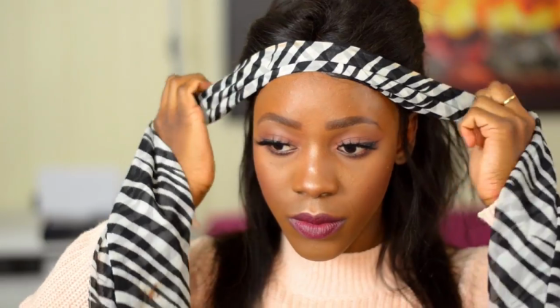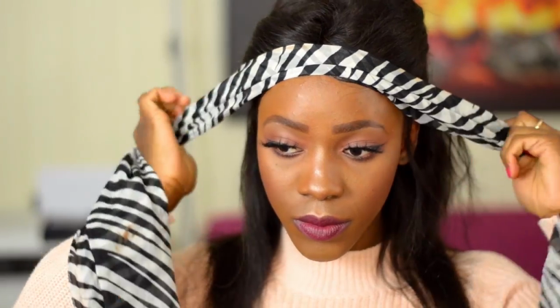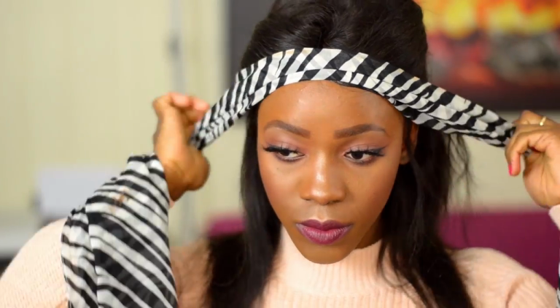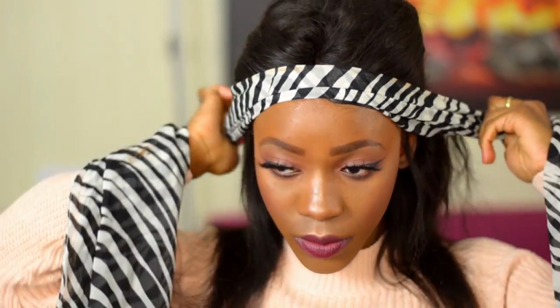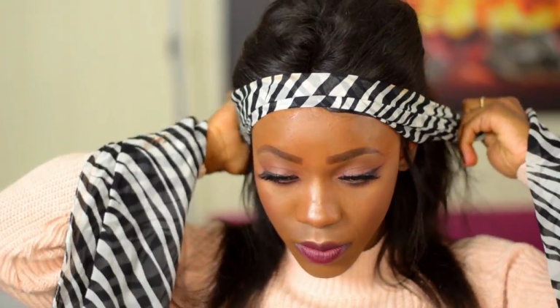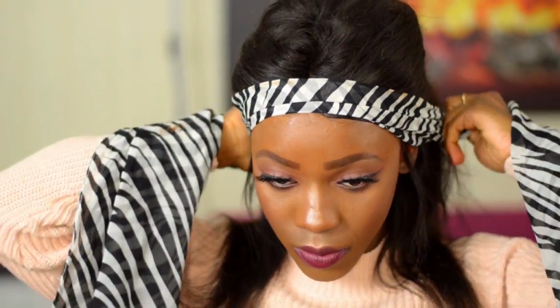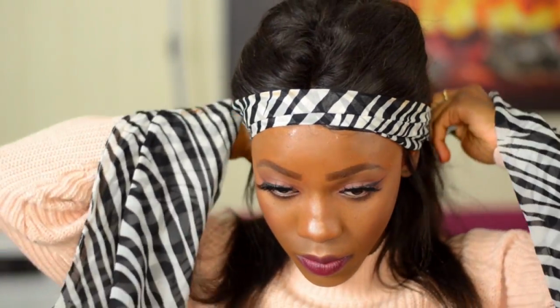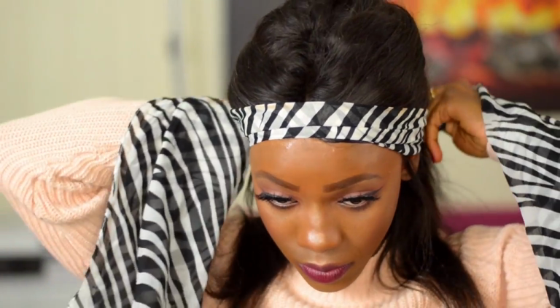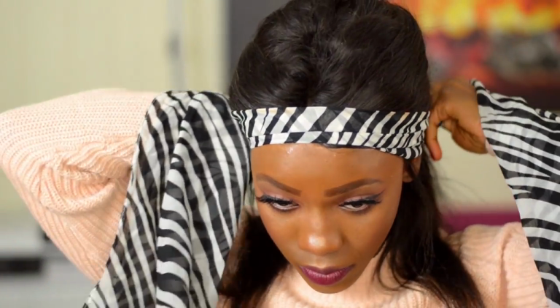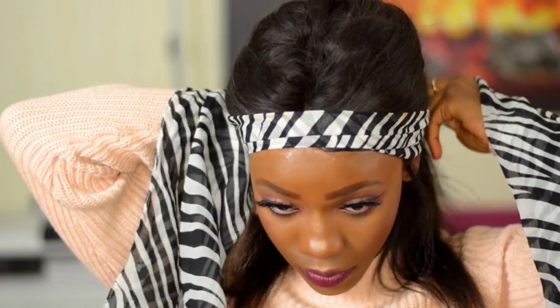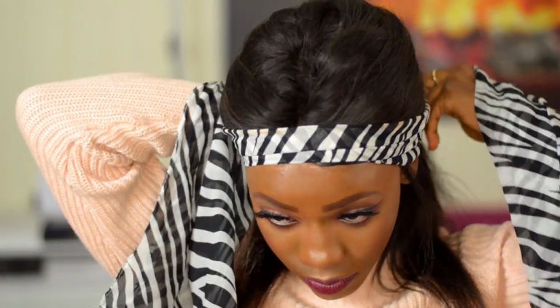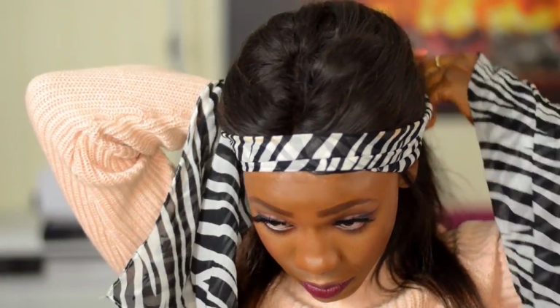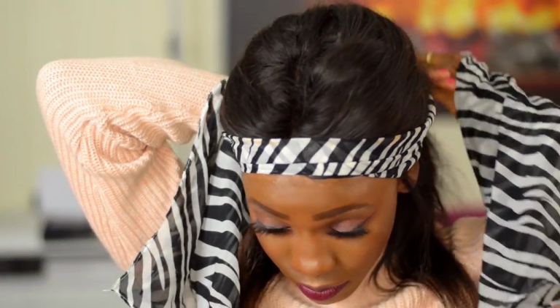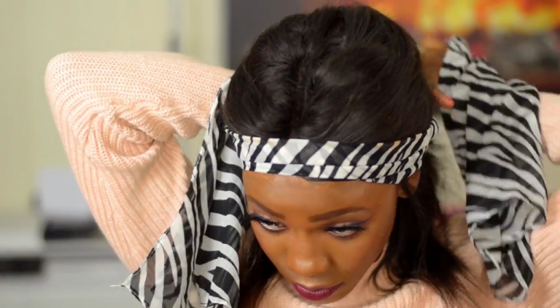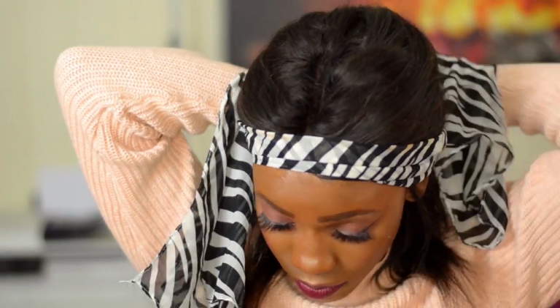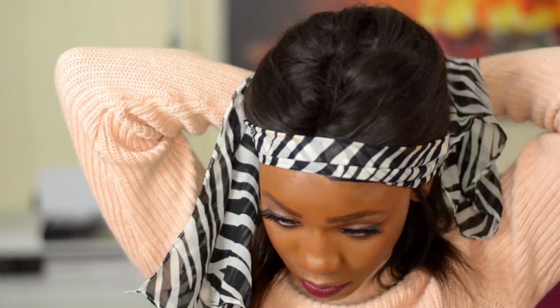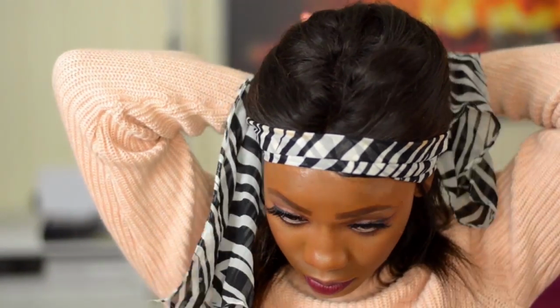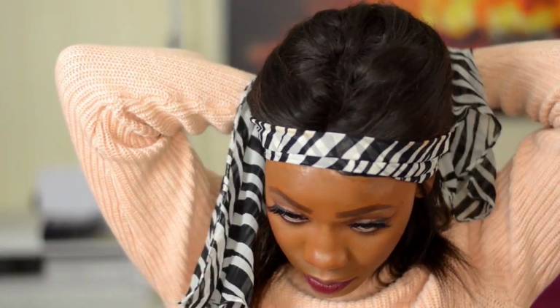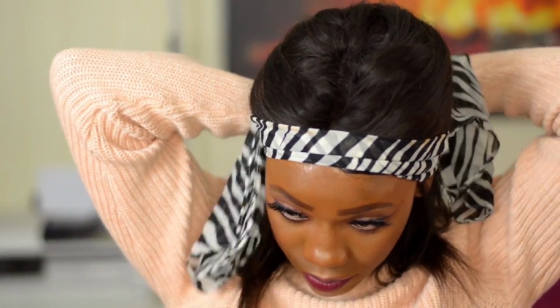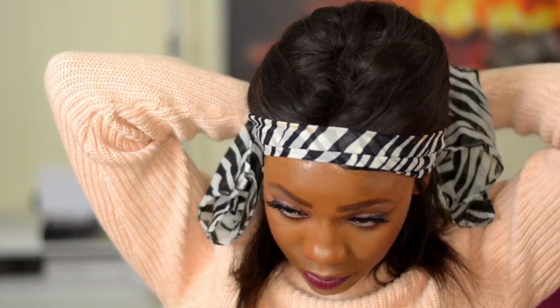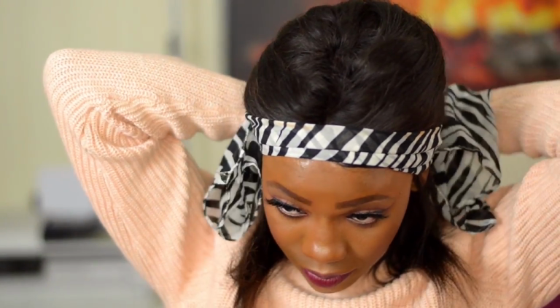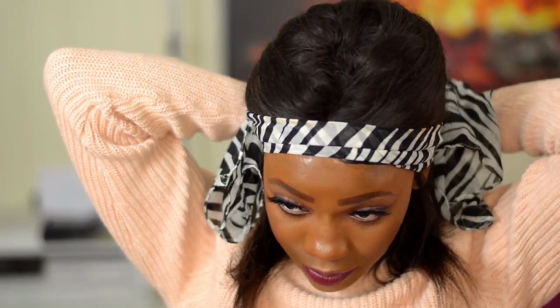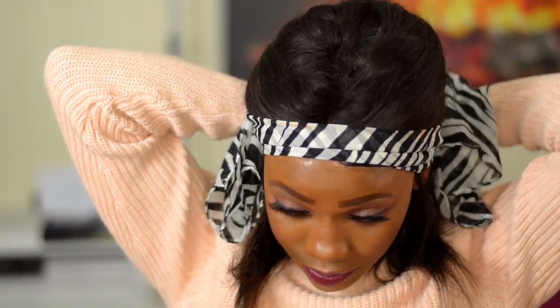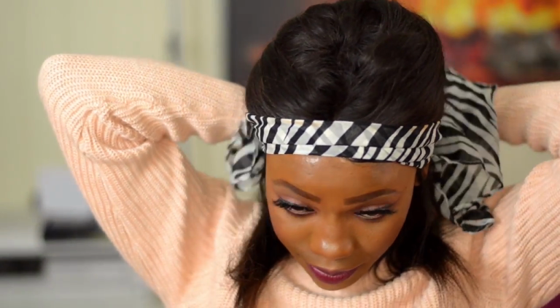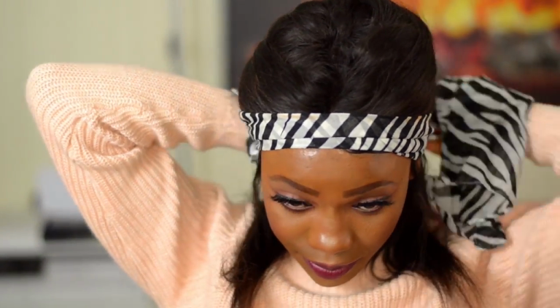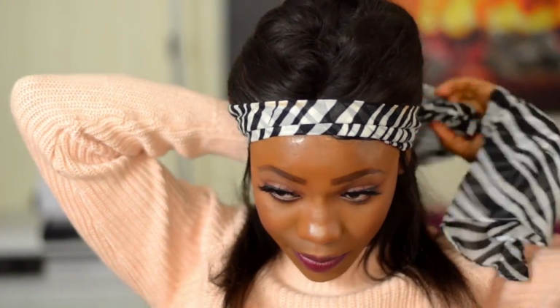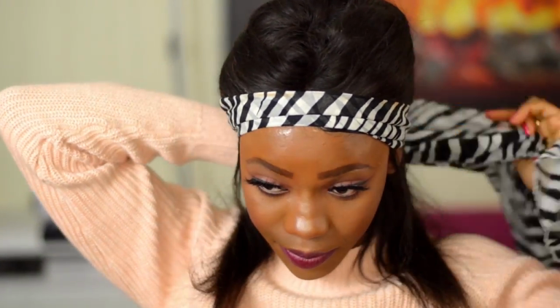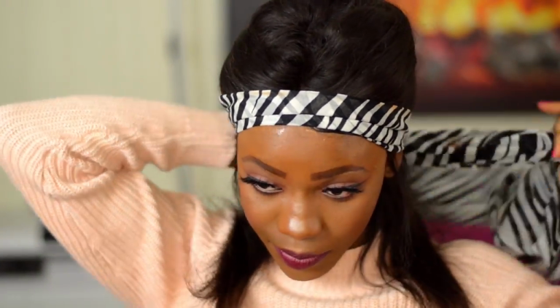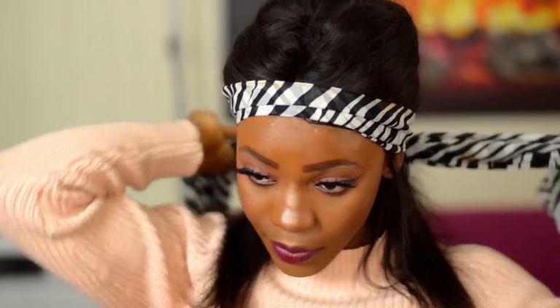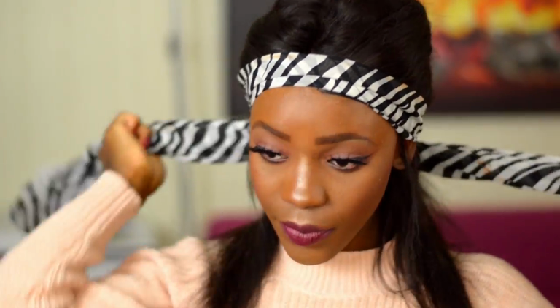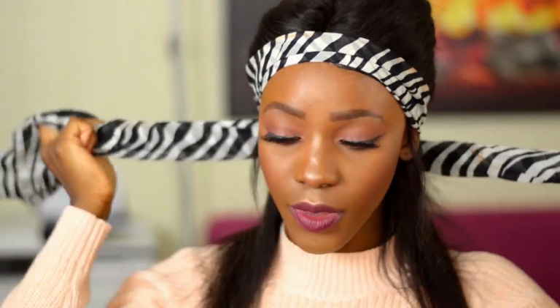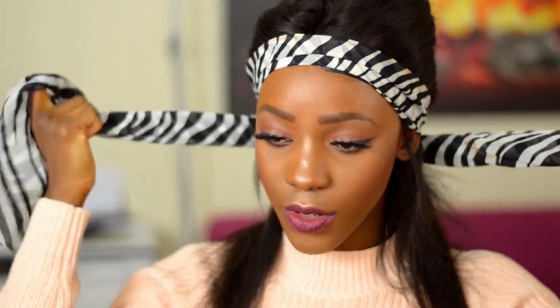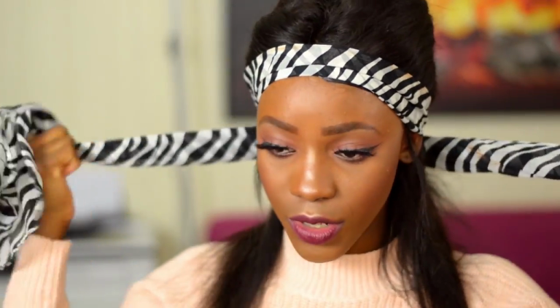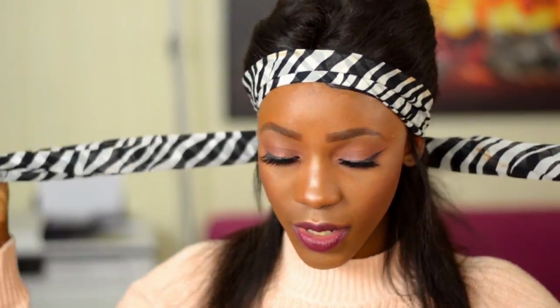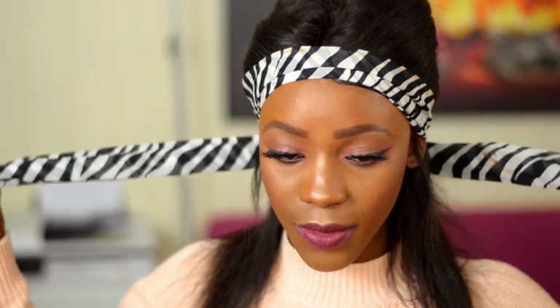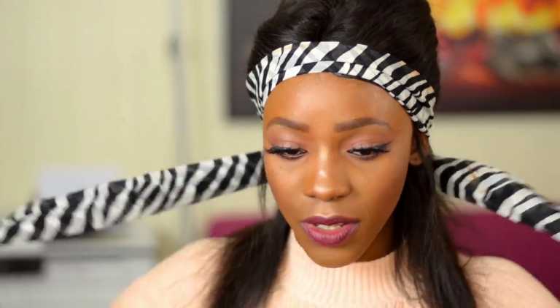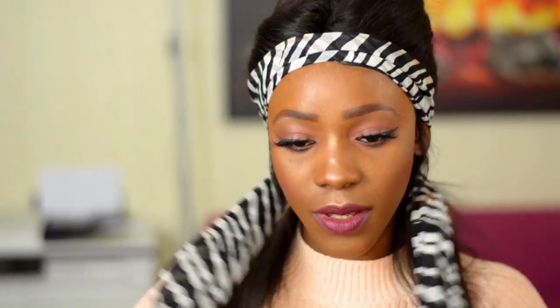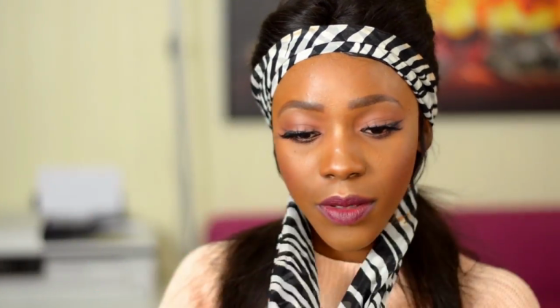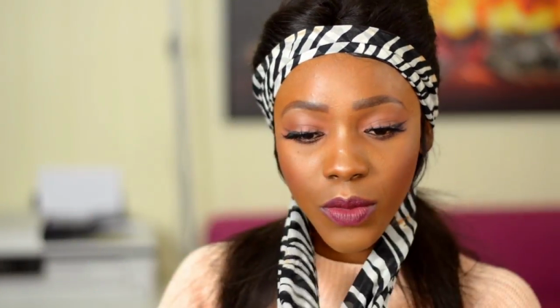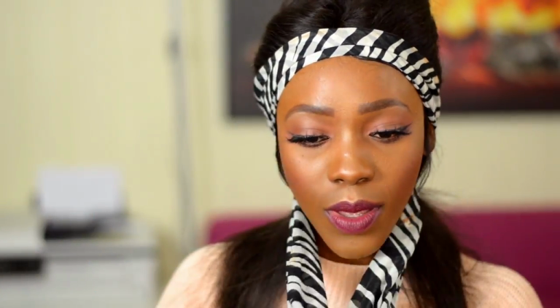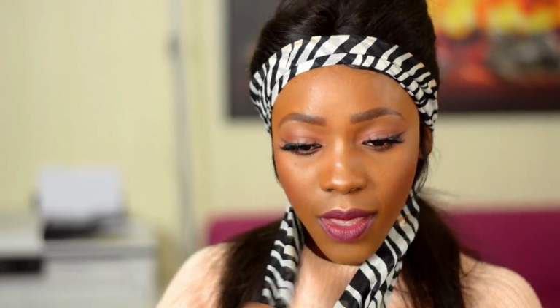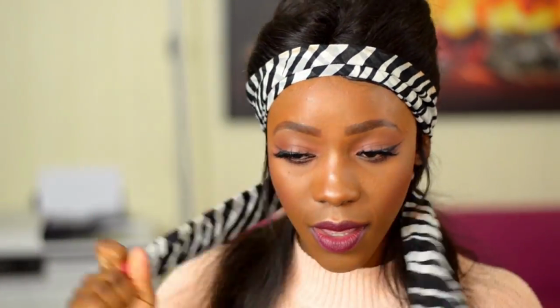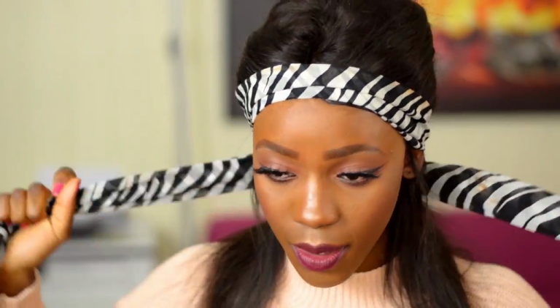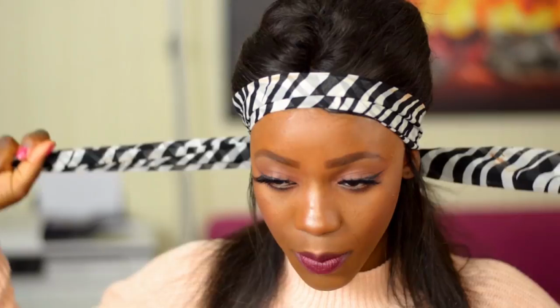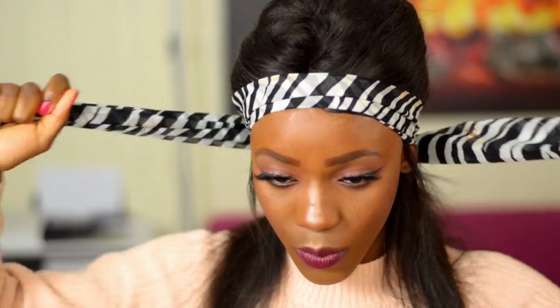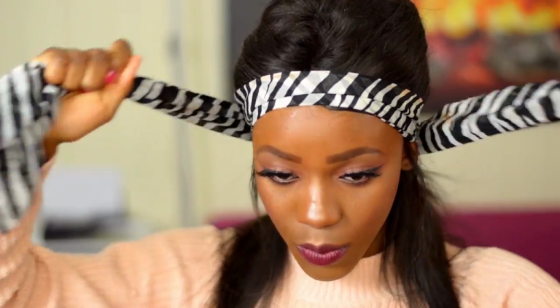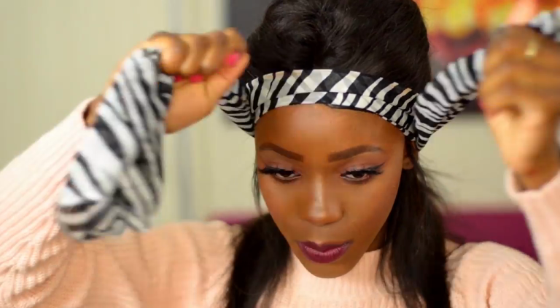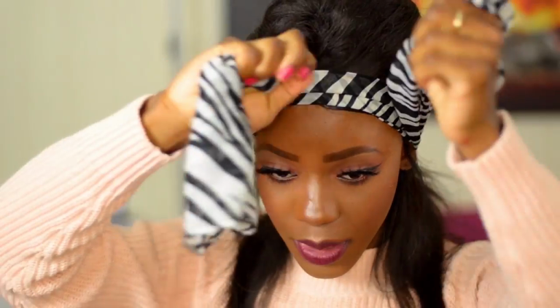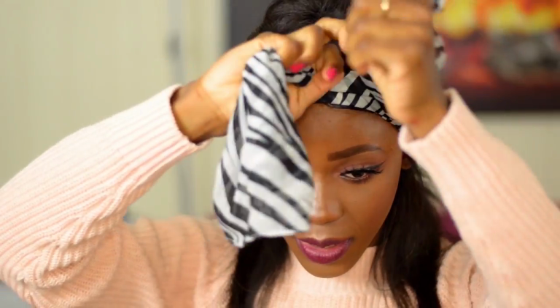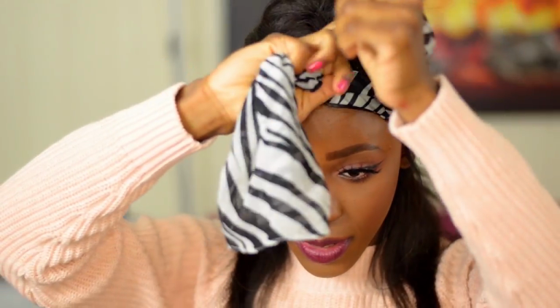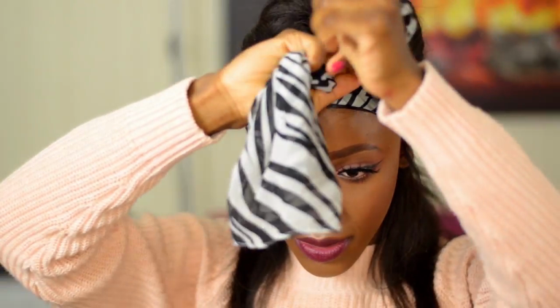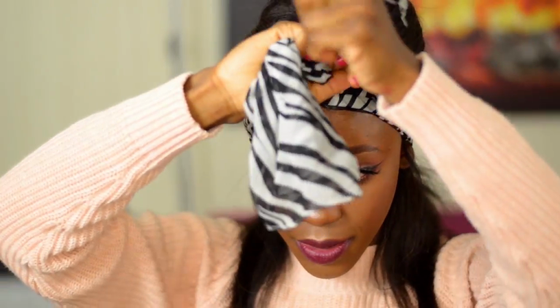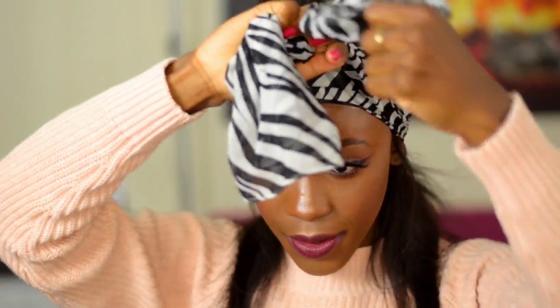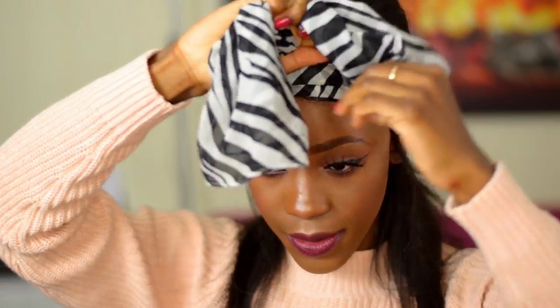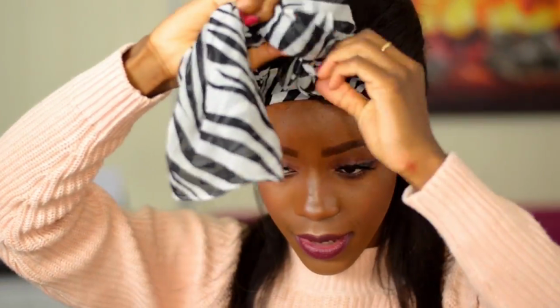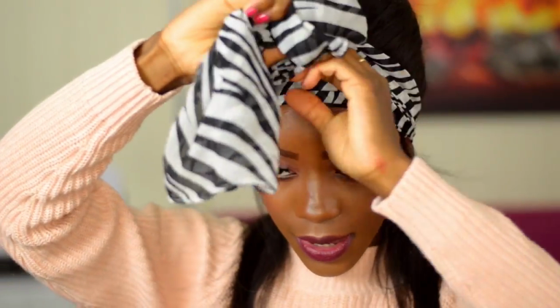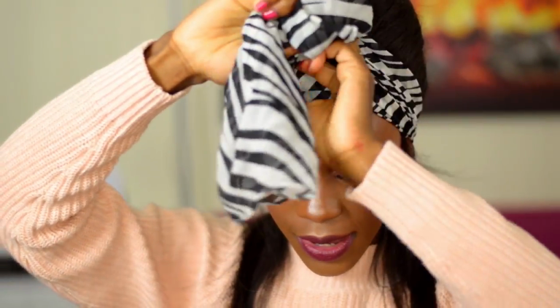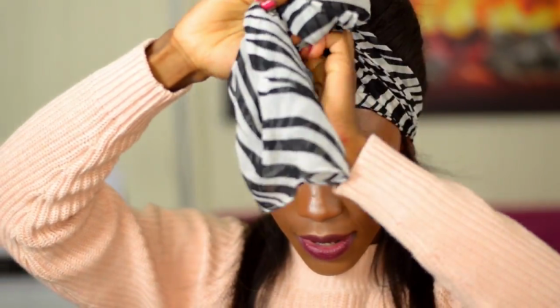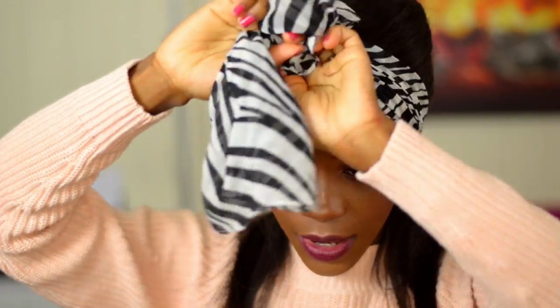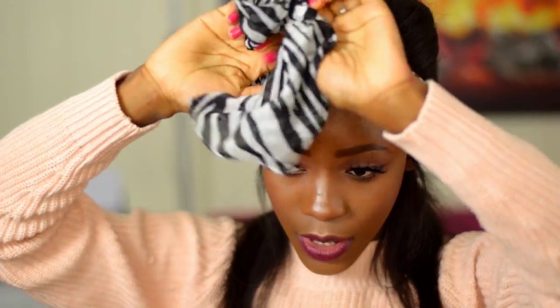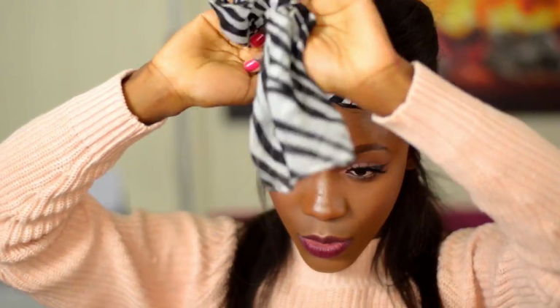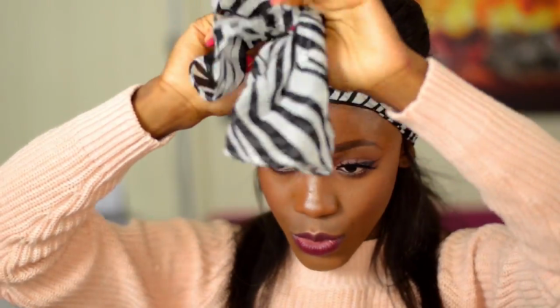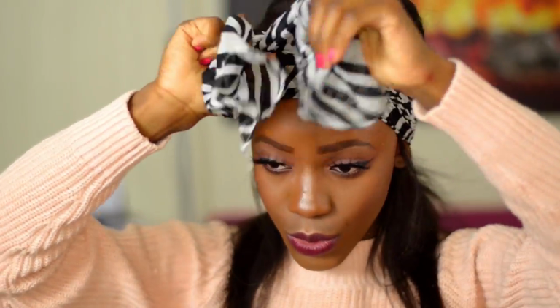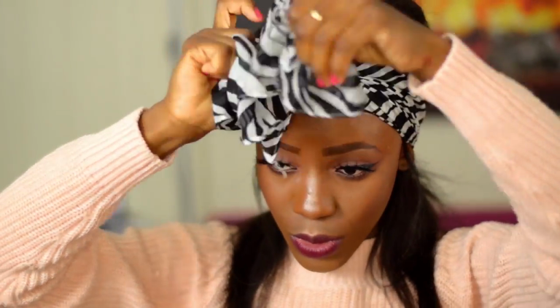When I'm done, I tie a head scarf rather tightly on my head to set the Got2b gel, and leave it on for 20 minutes.